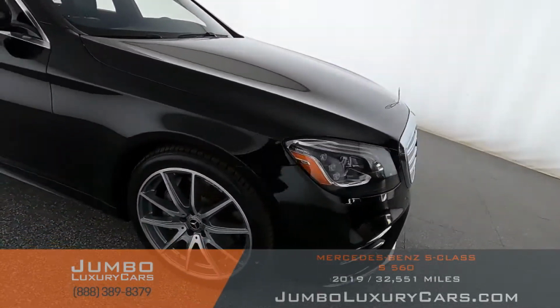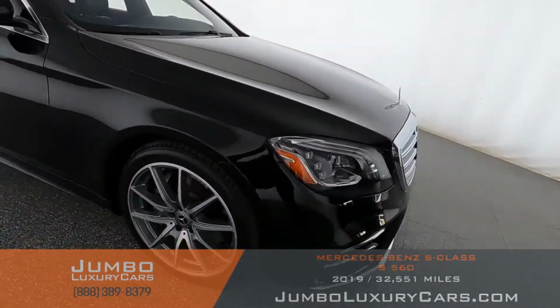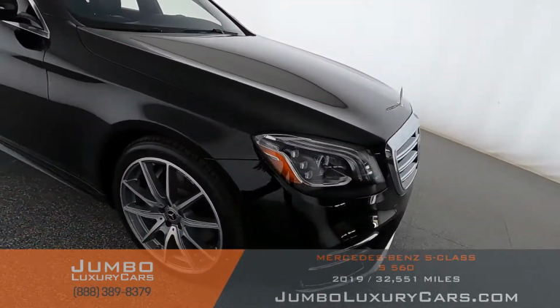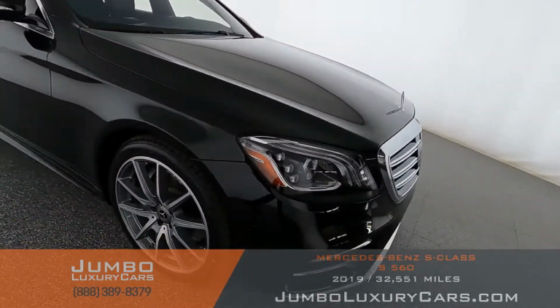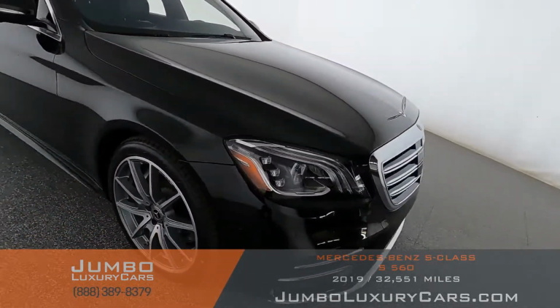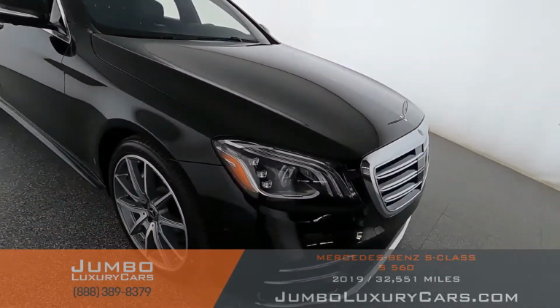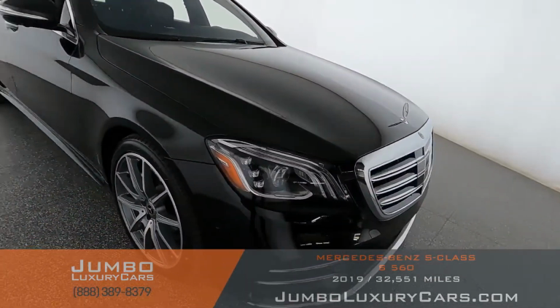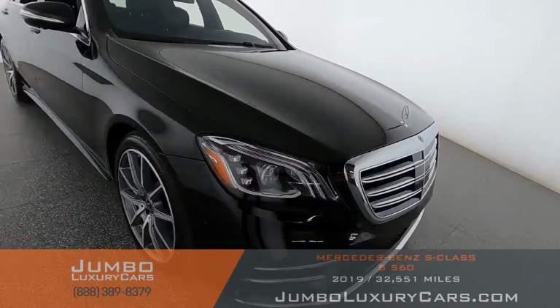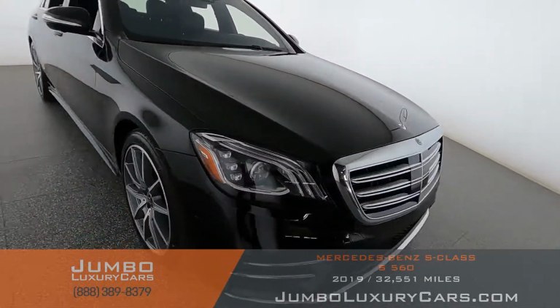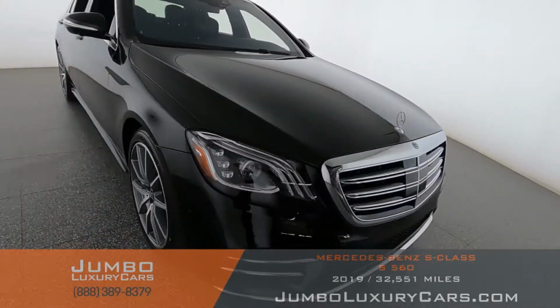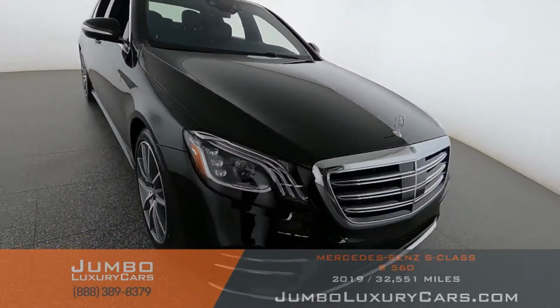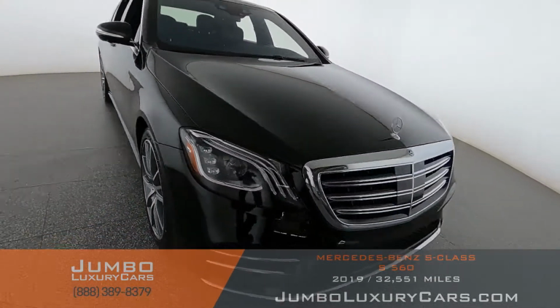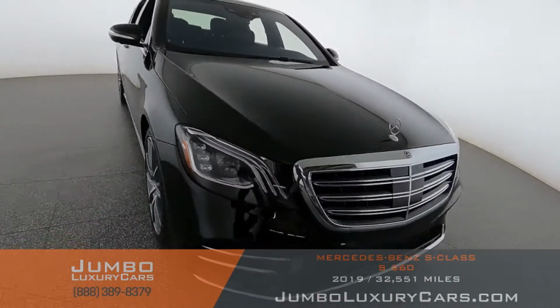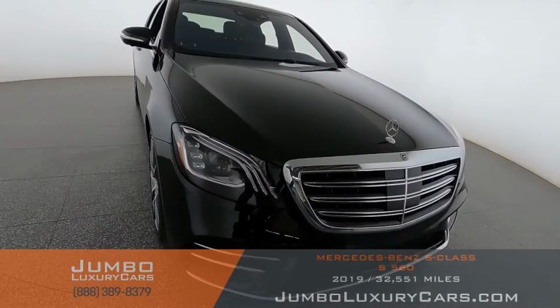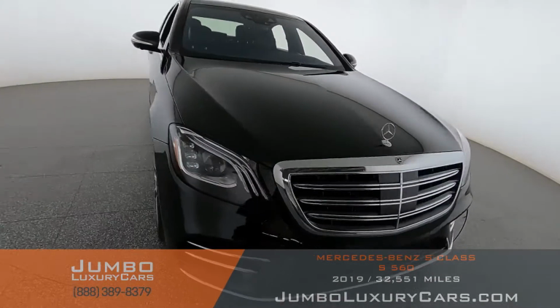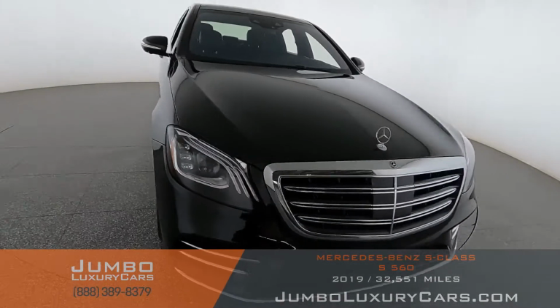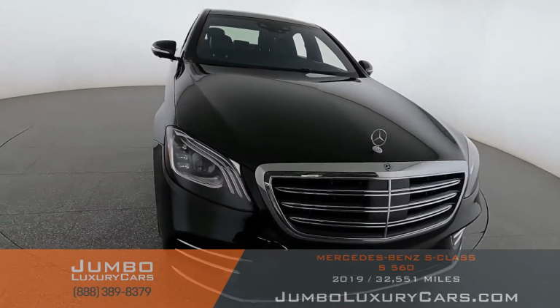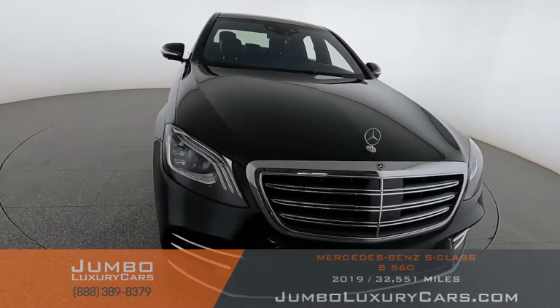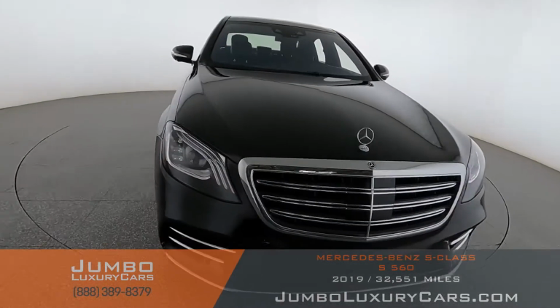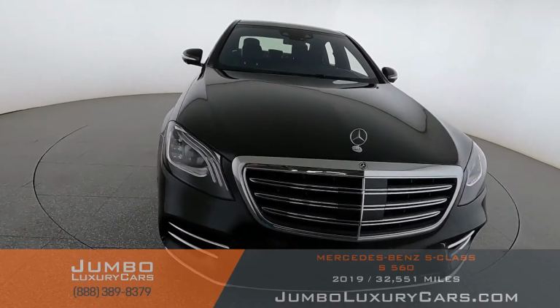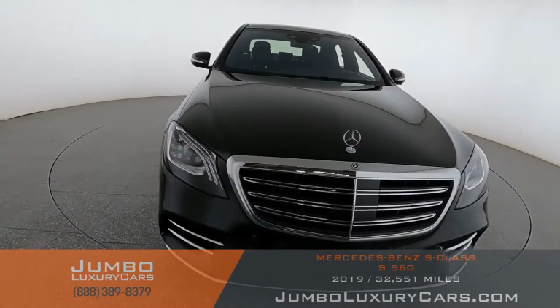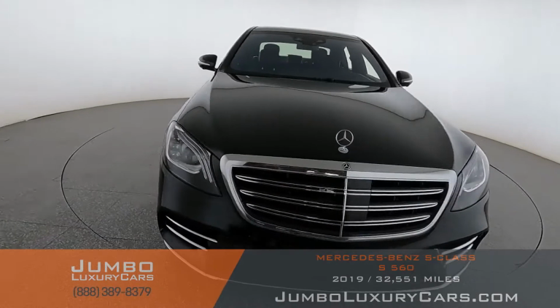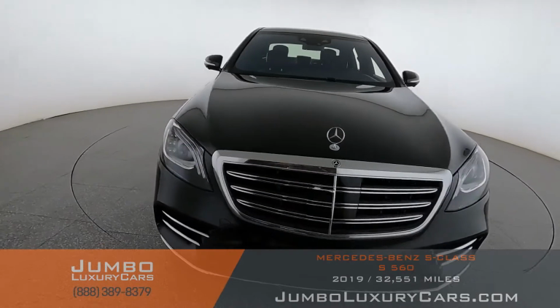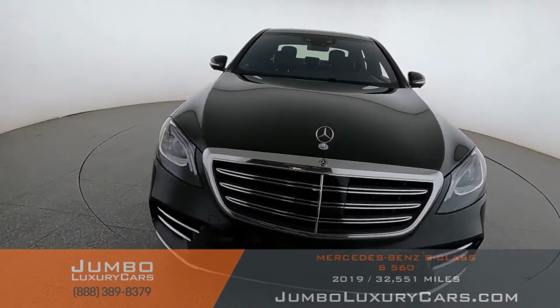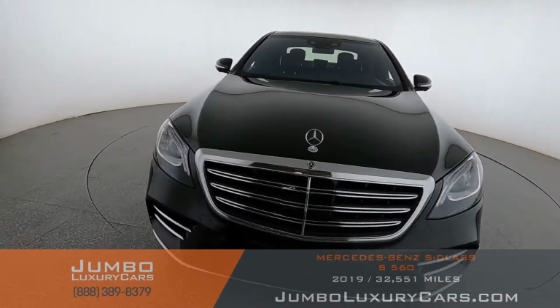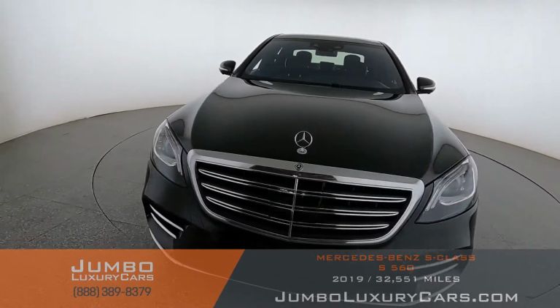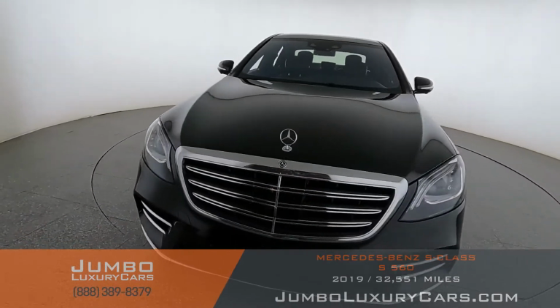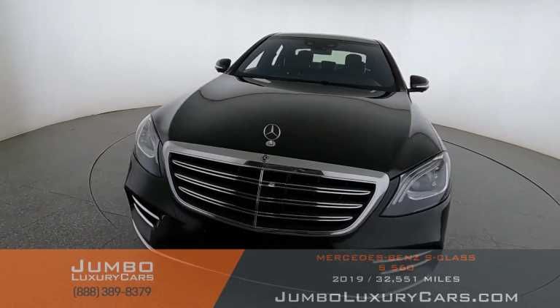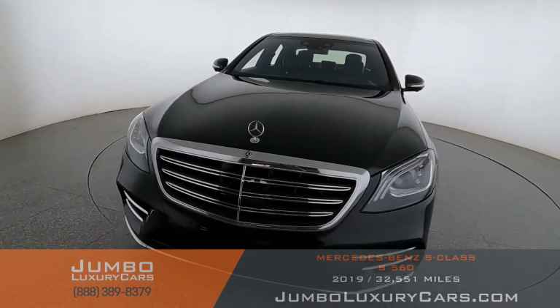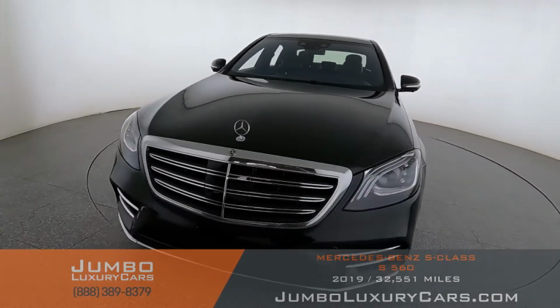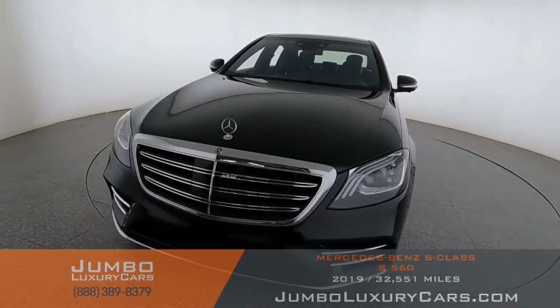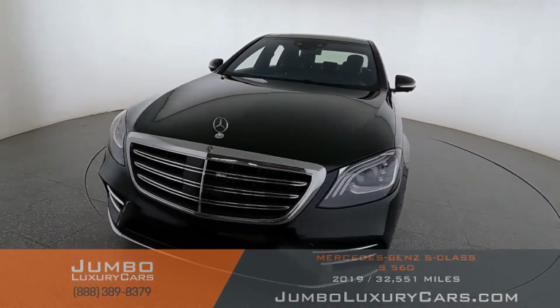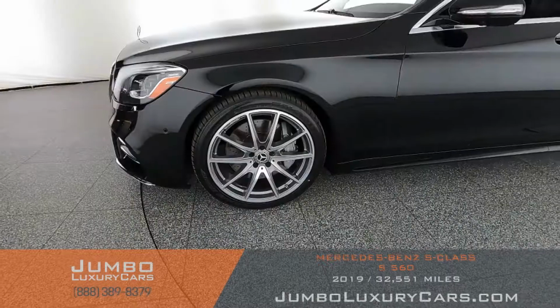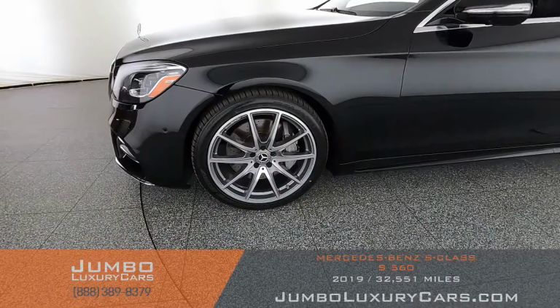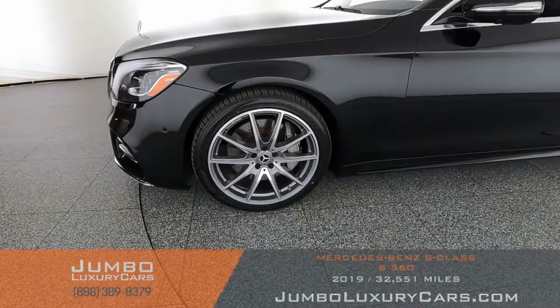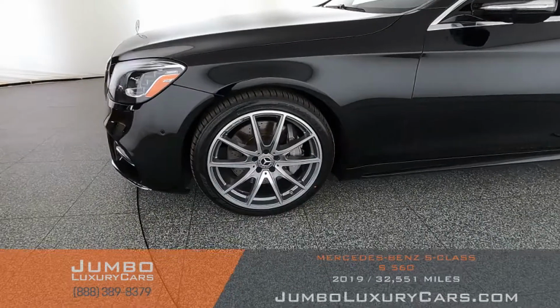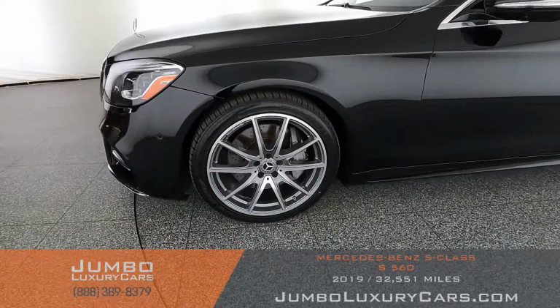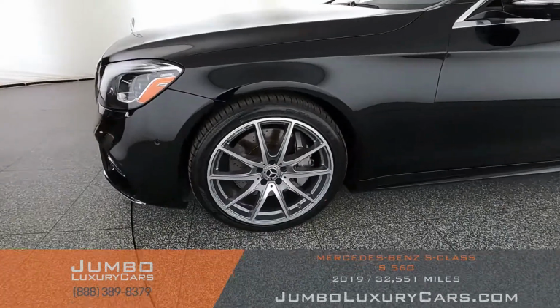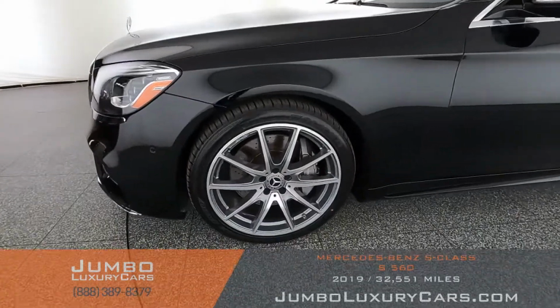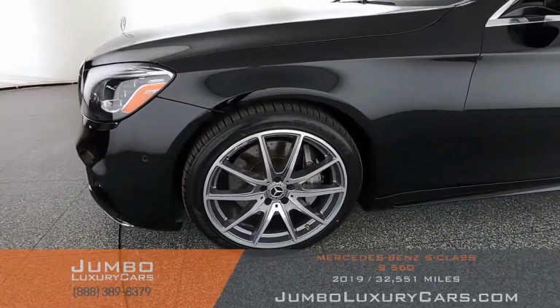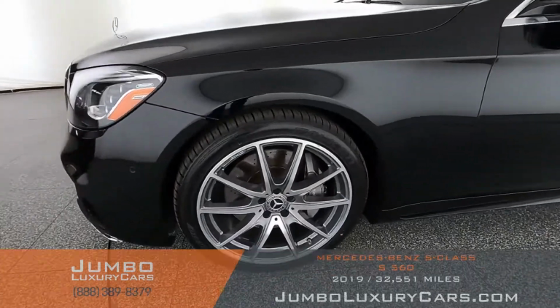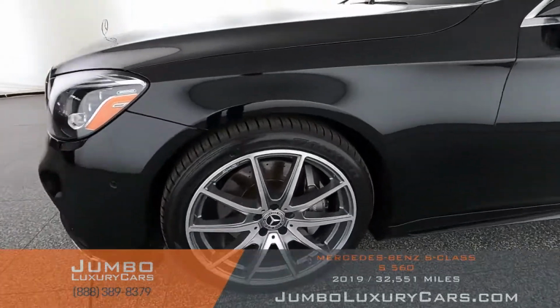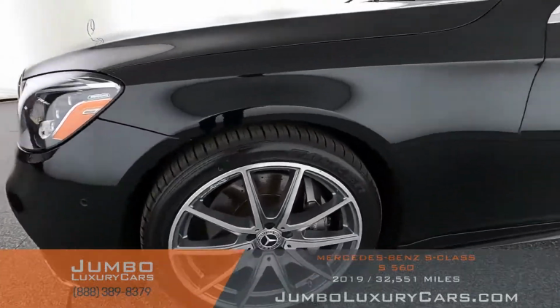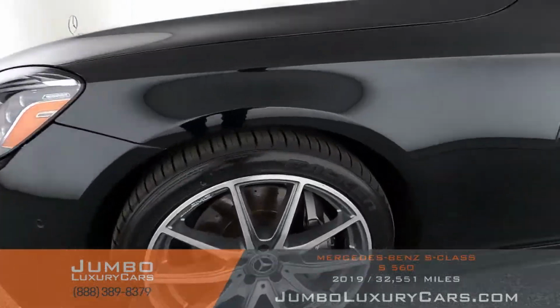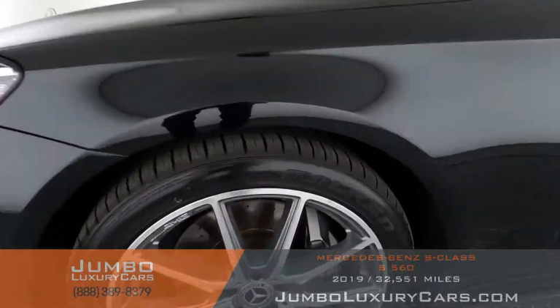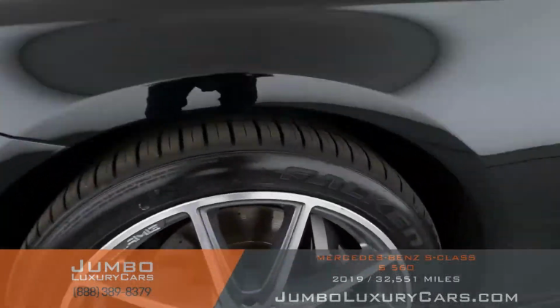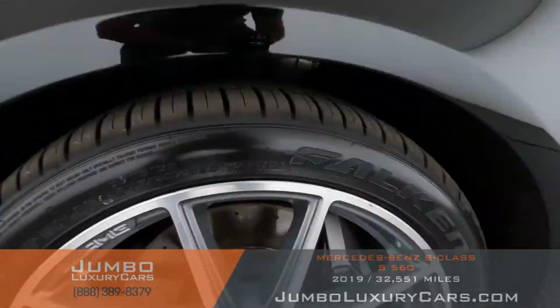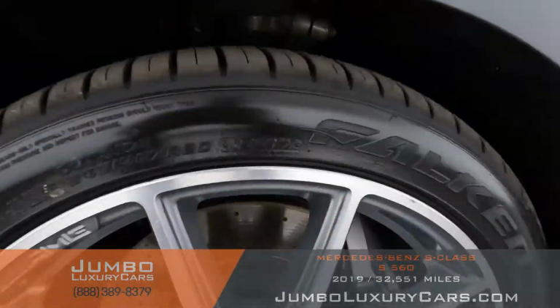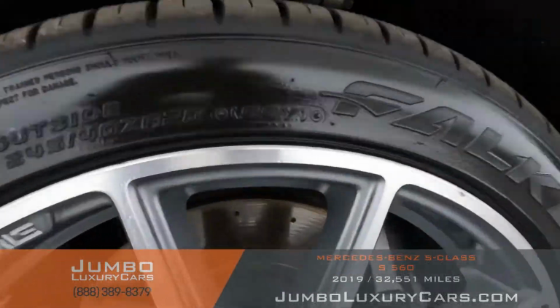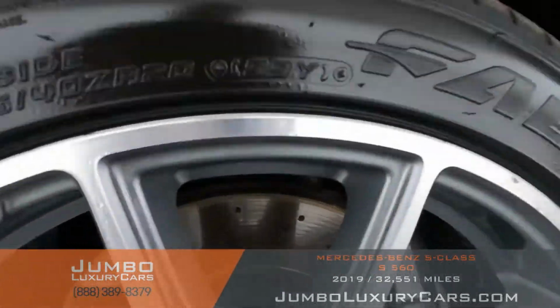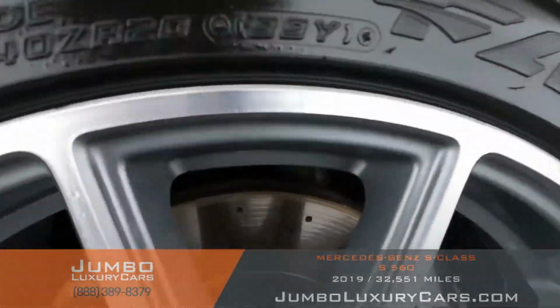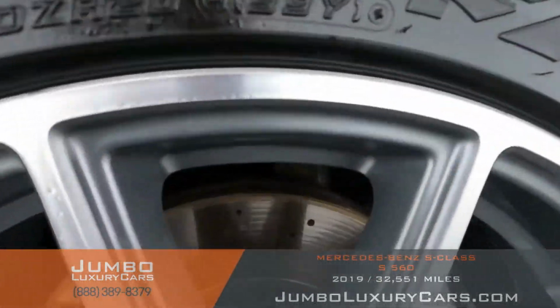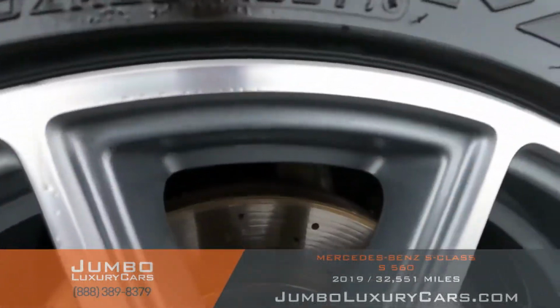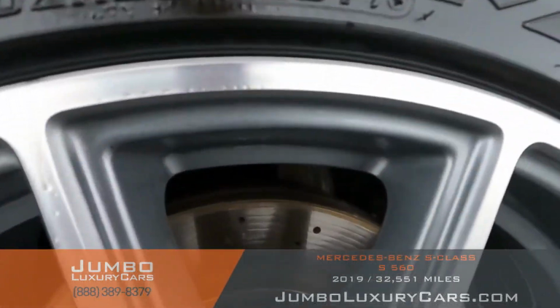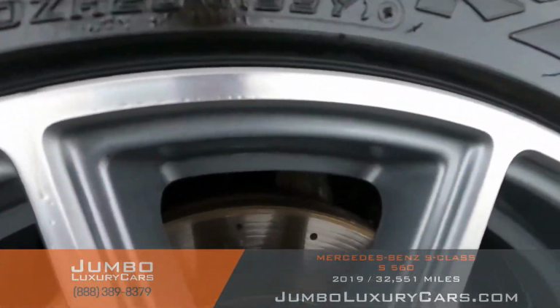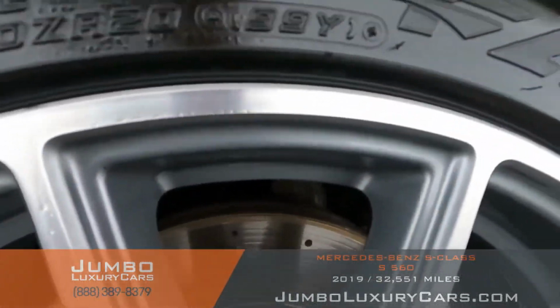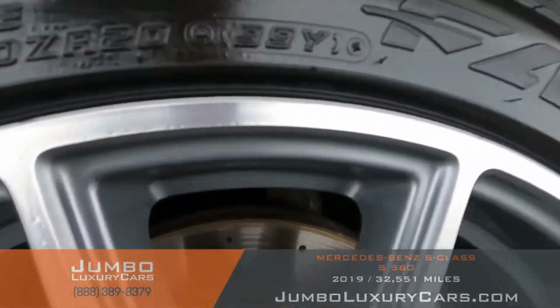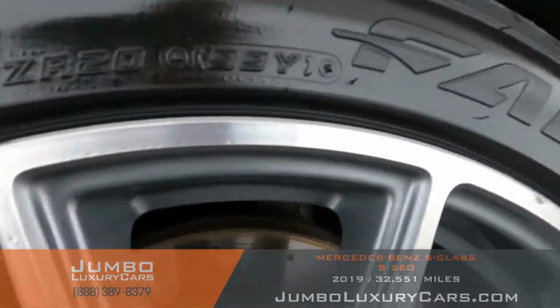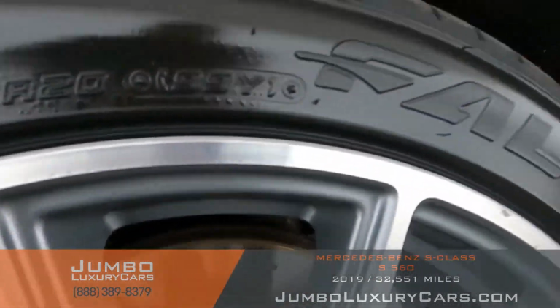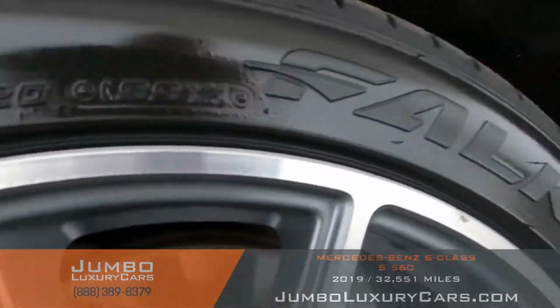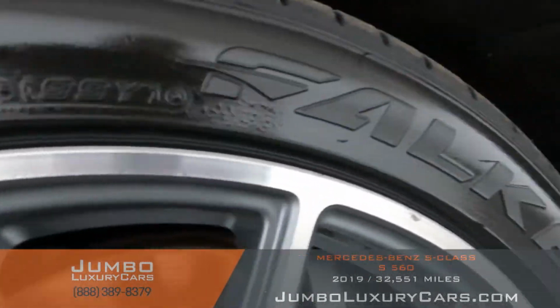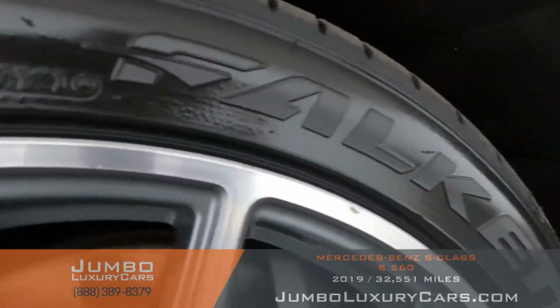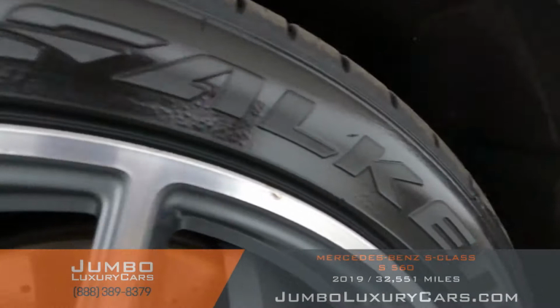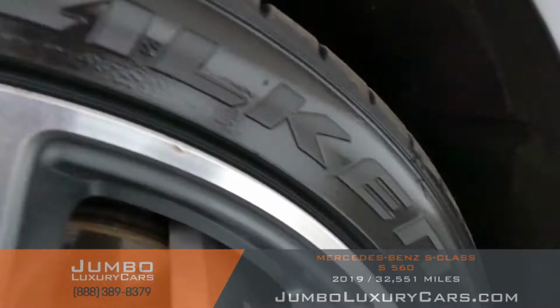Overall, the exterior is in great condition. Now let's check out the rims and tires, checking for any curb rash and tire condition.